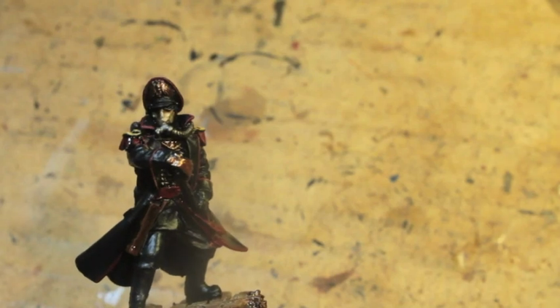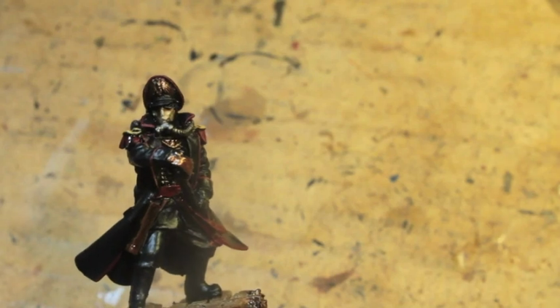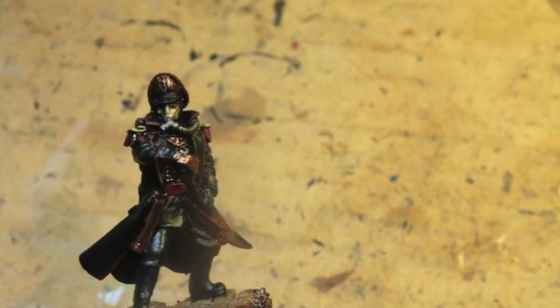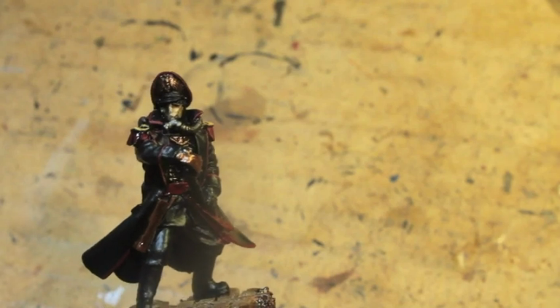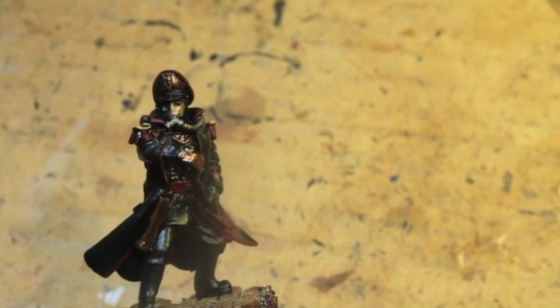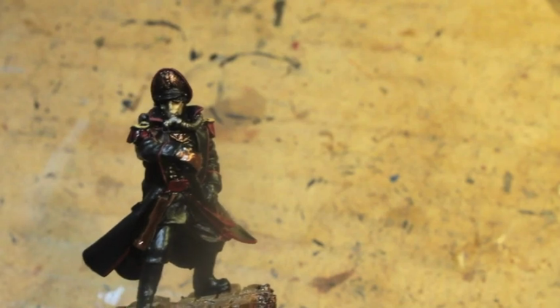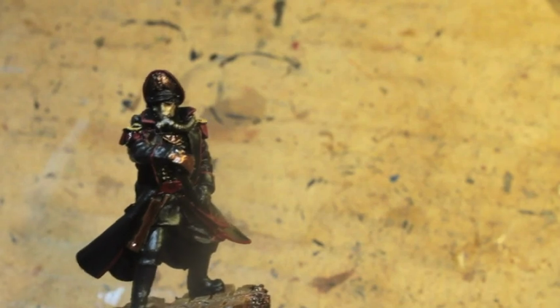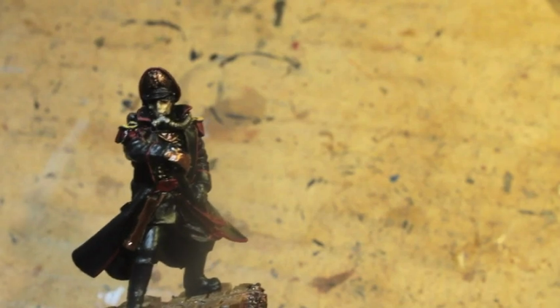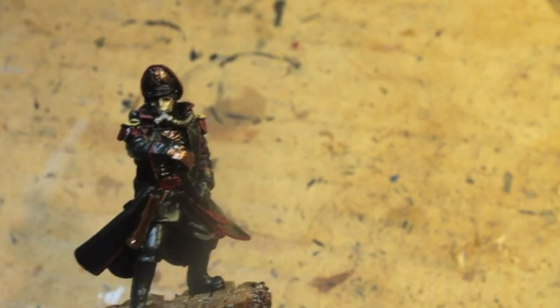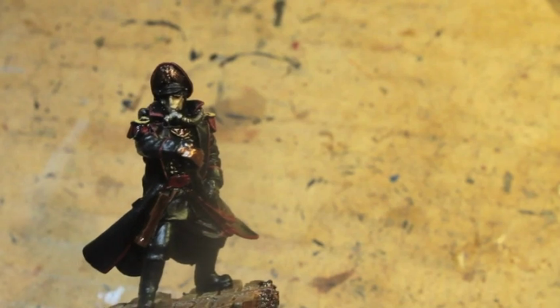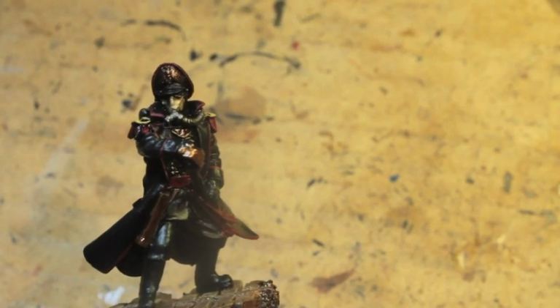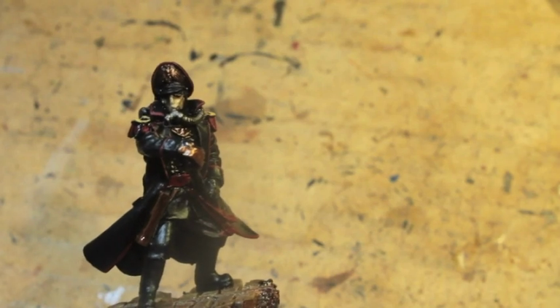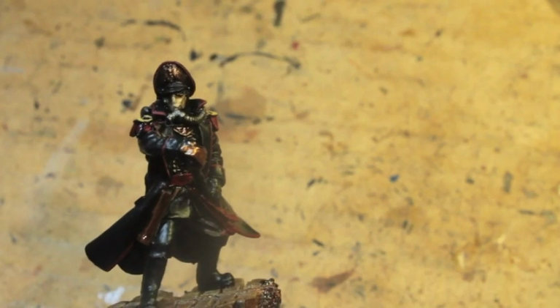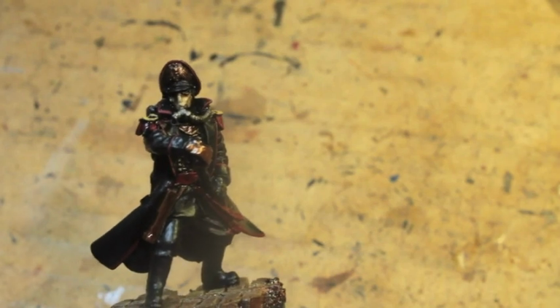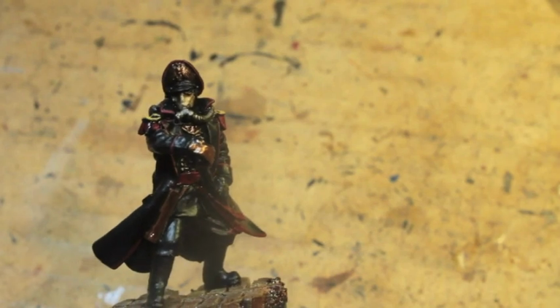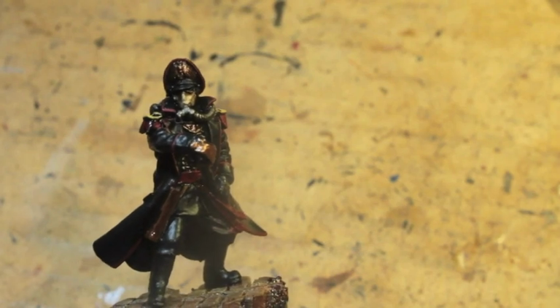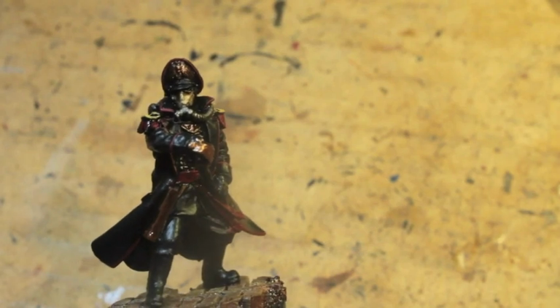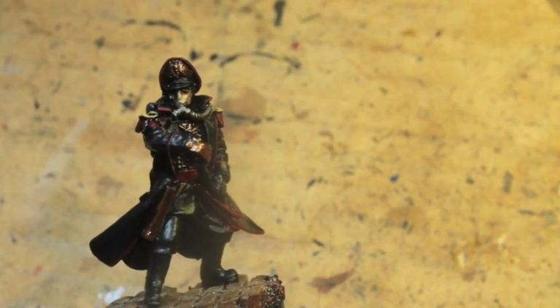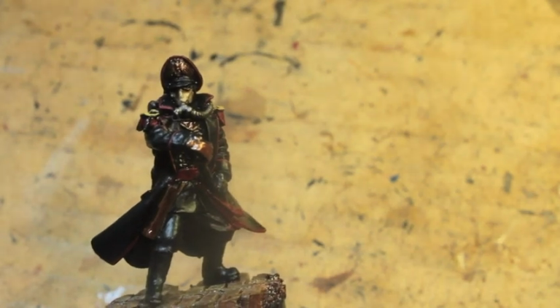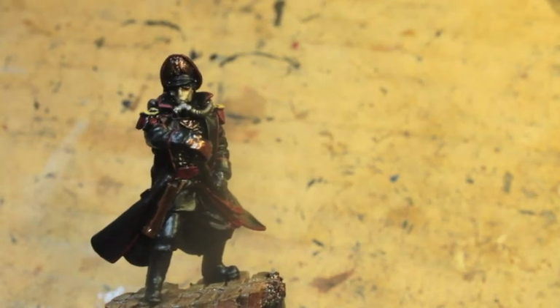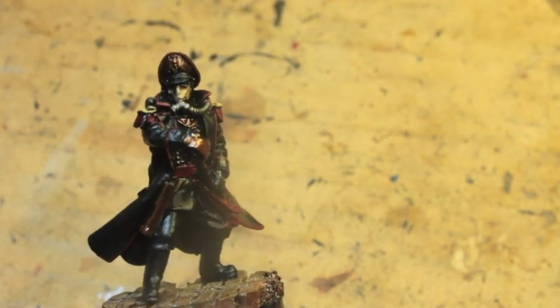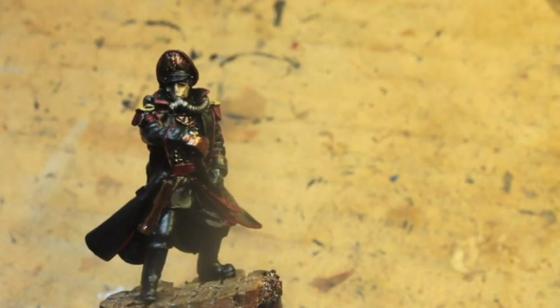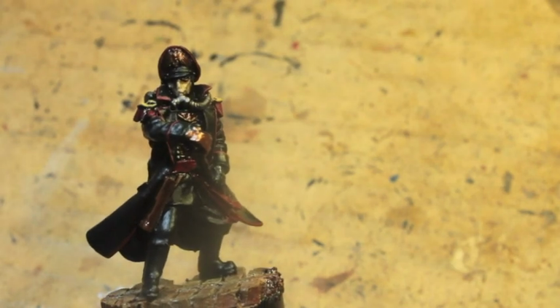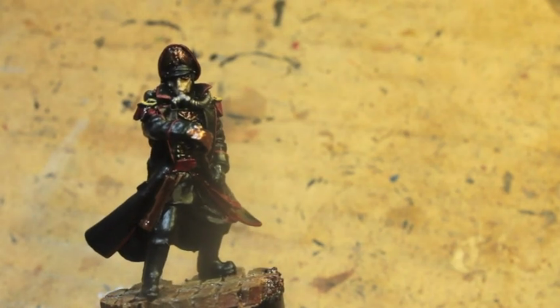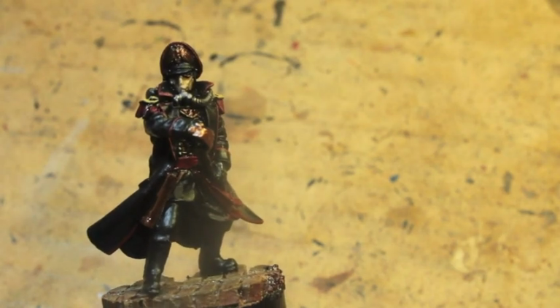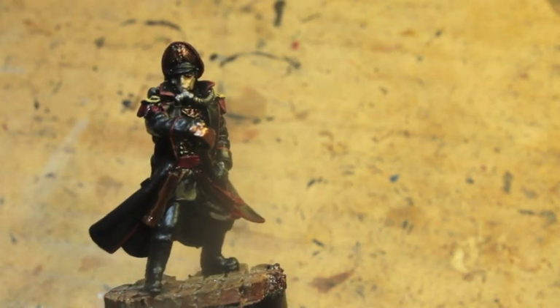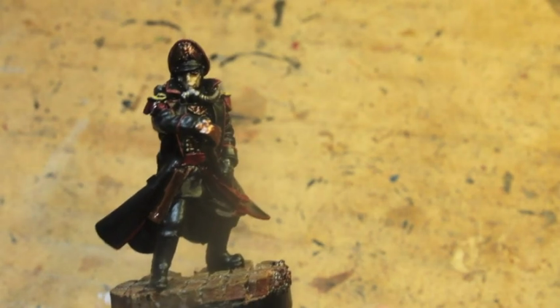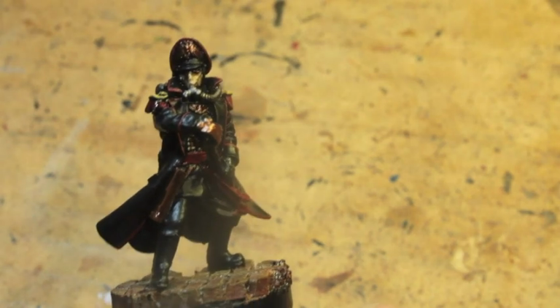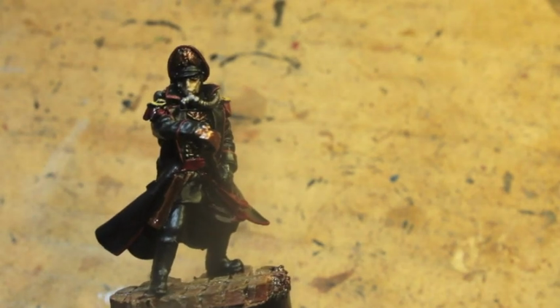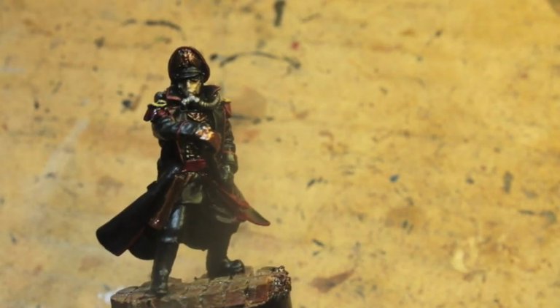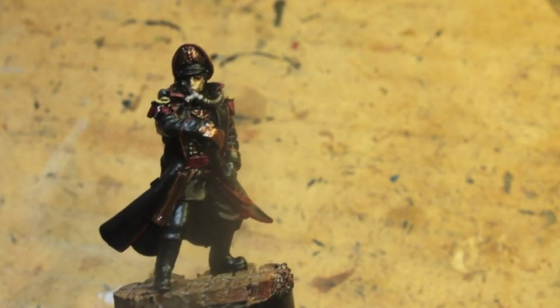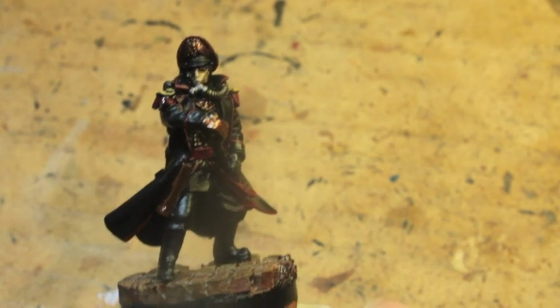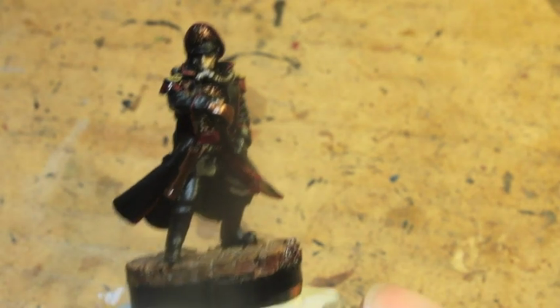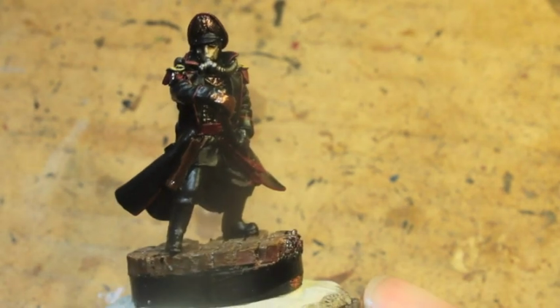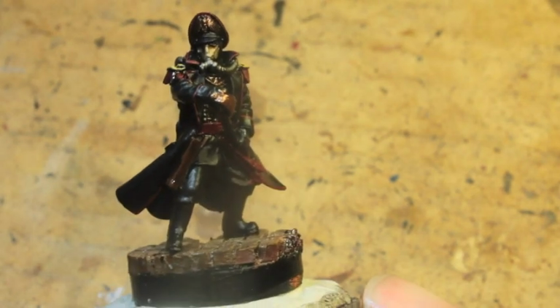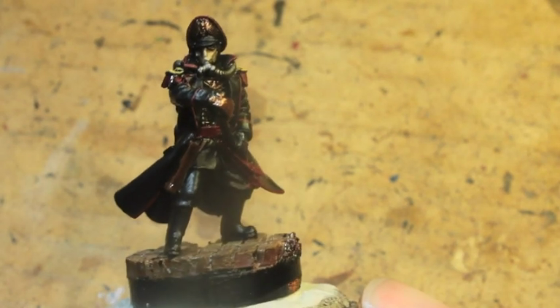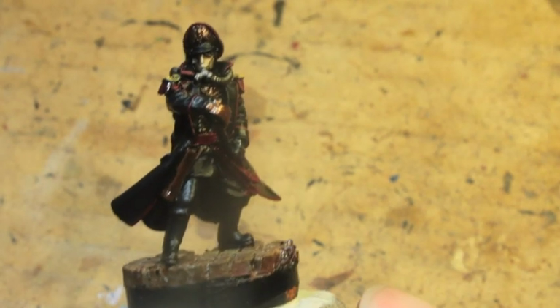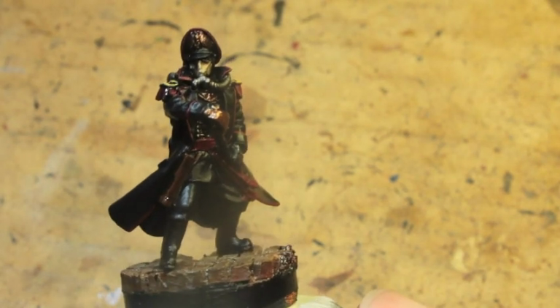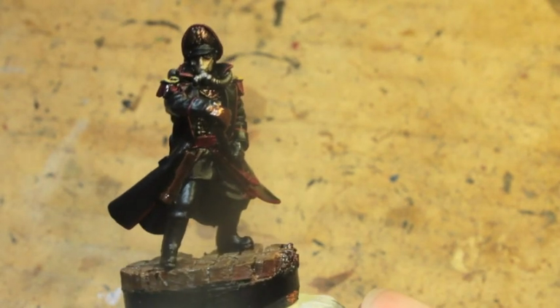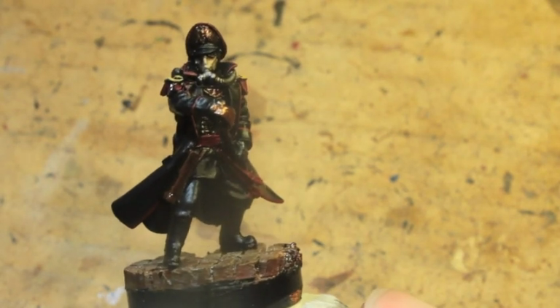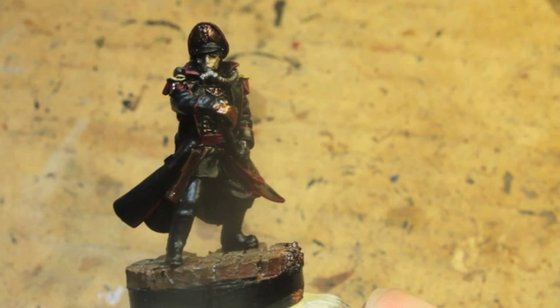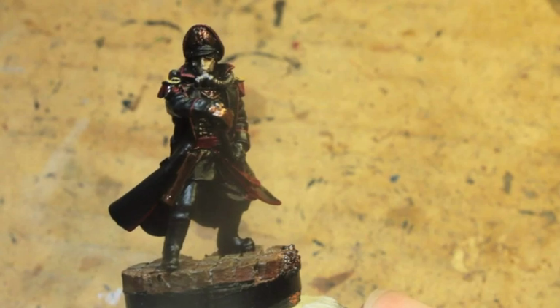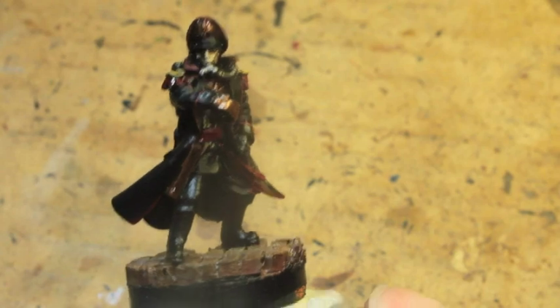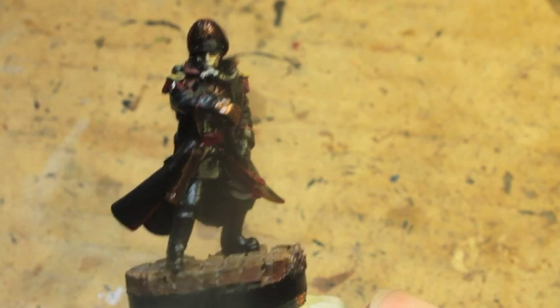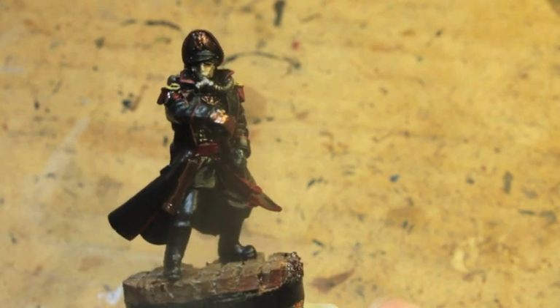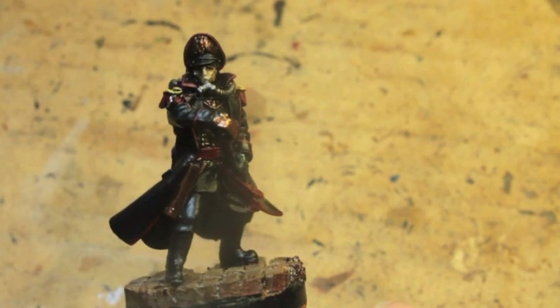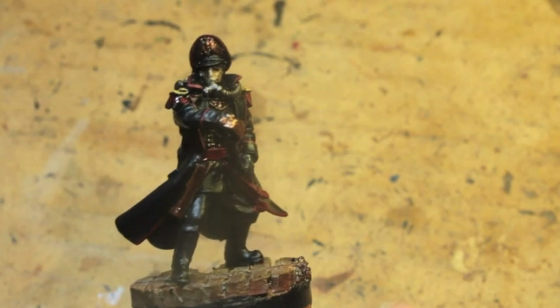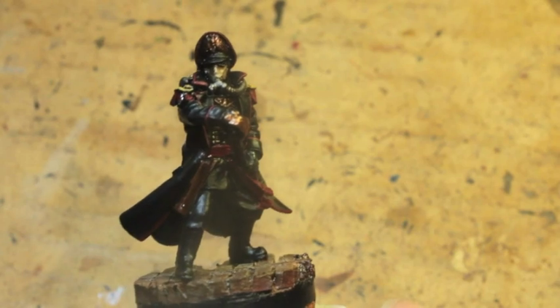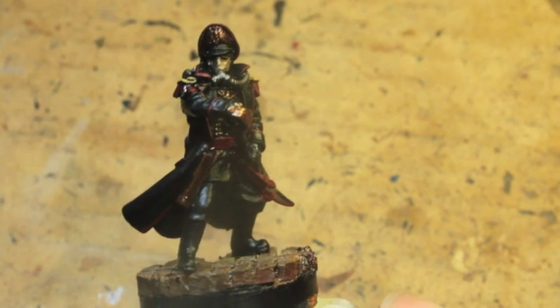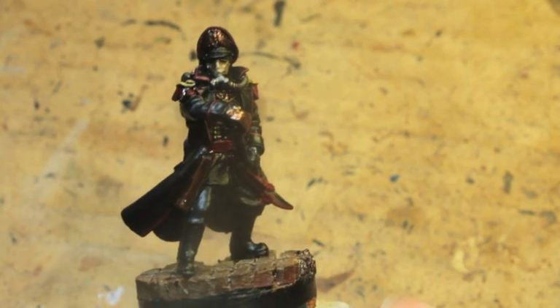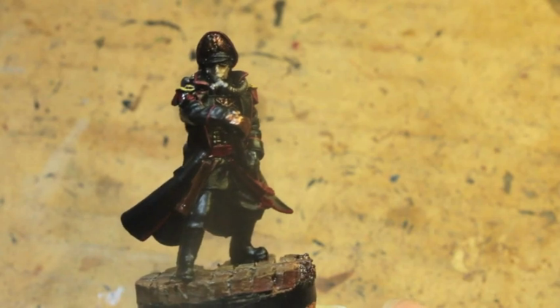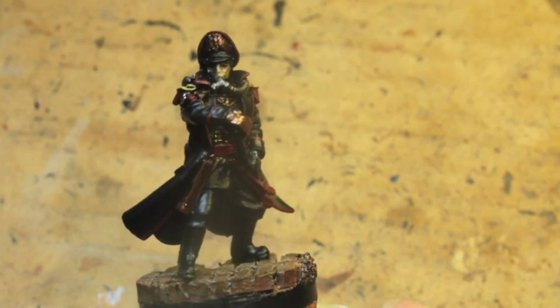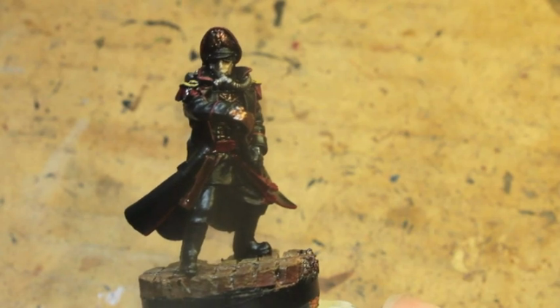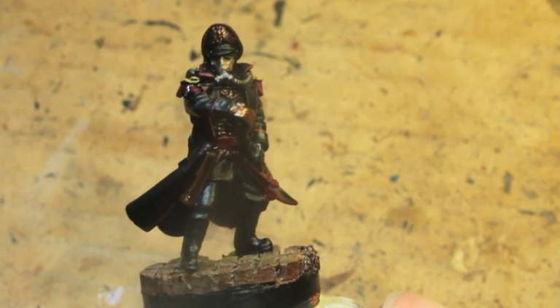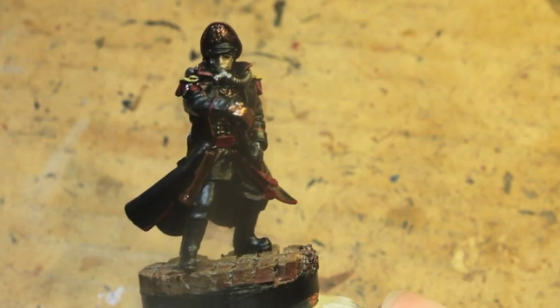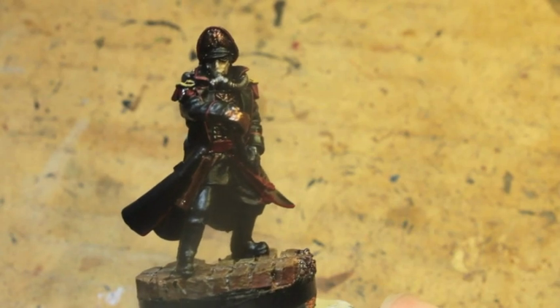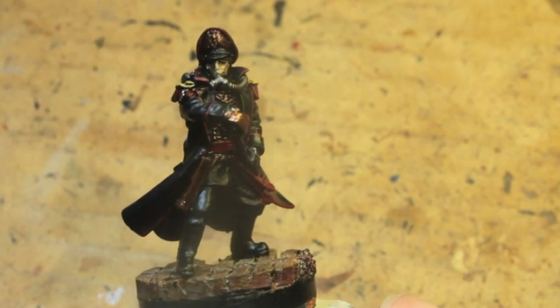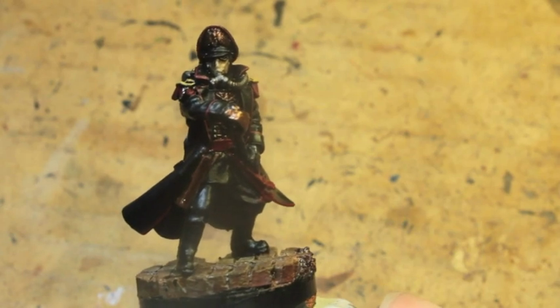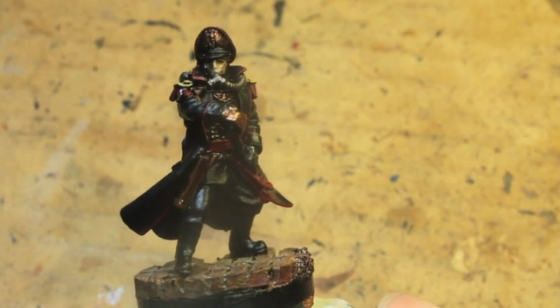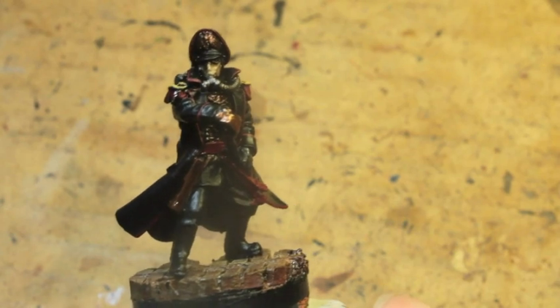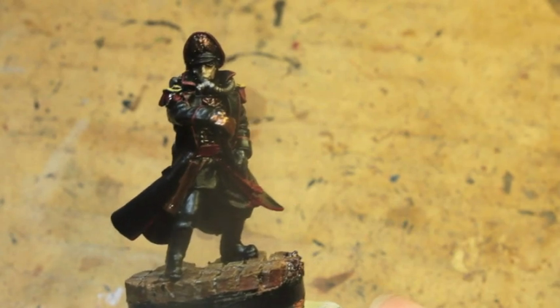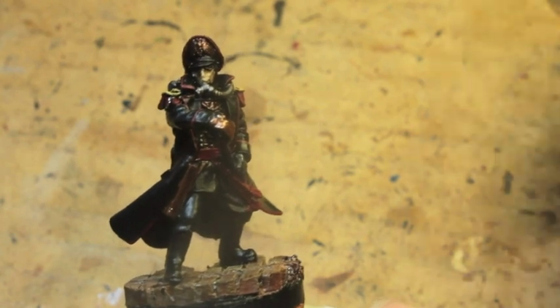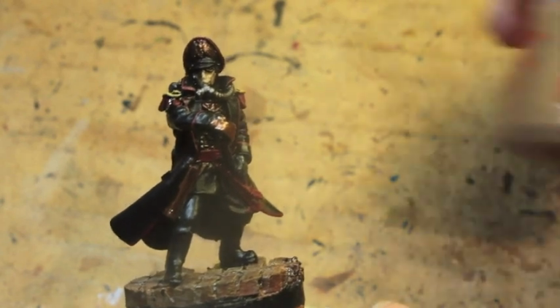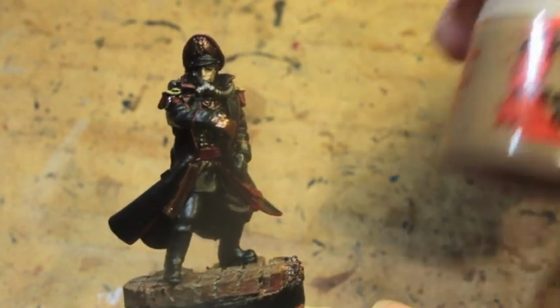What up players, it's Warboss, stay up in this mud. Welcome to How to Paint a Death Corps of Krieg Commissar, Part 1.